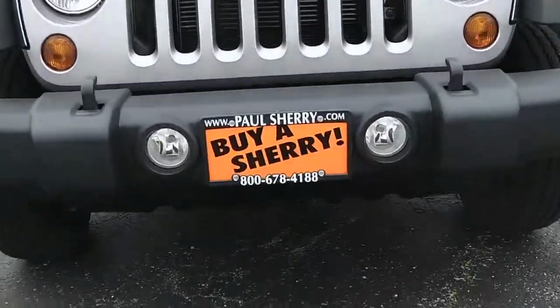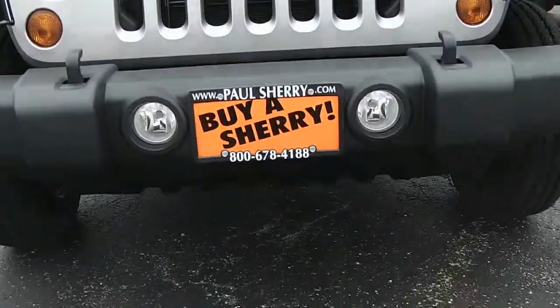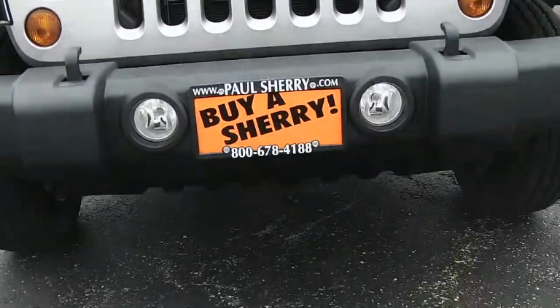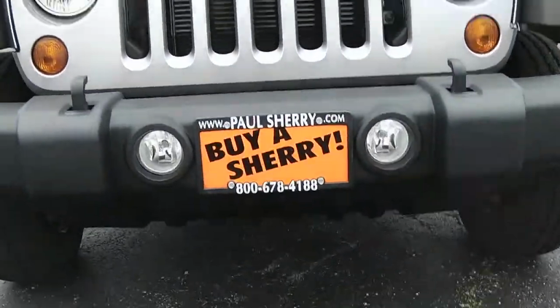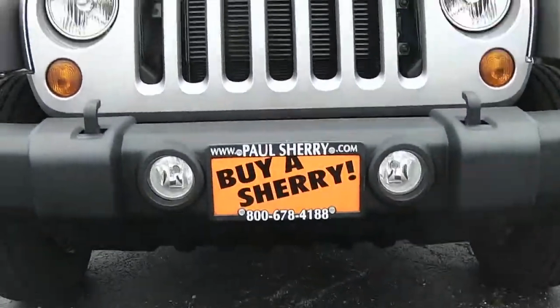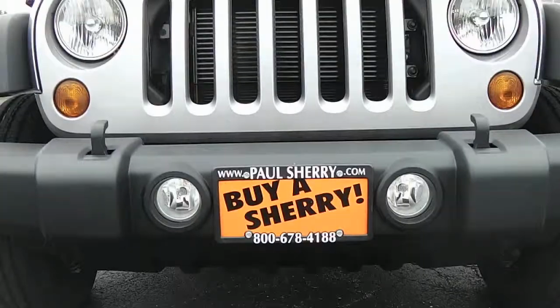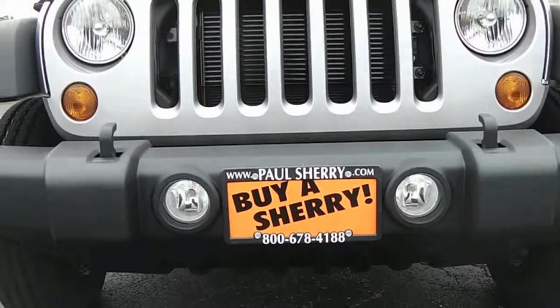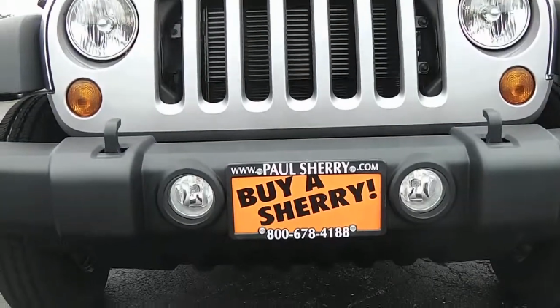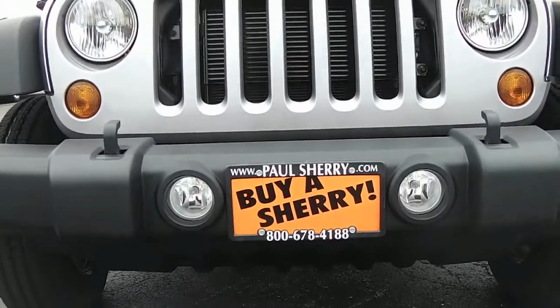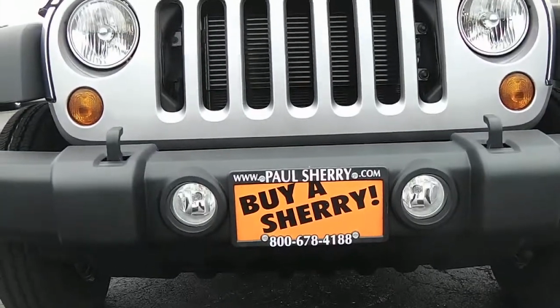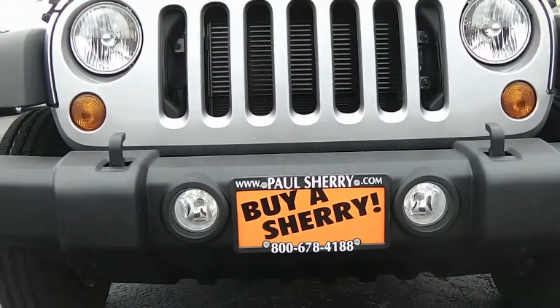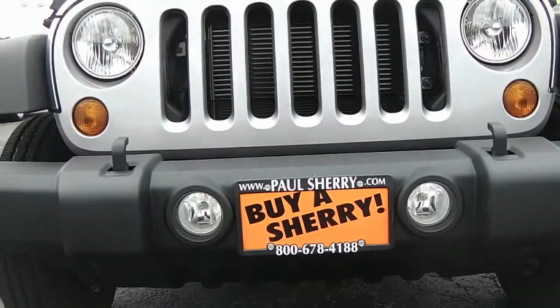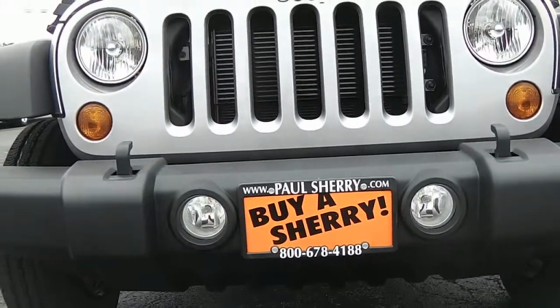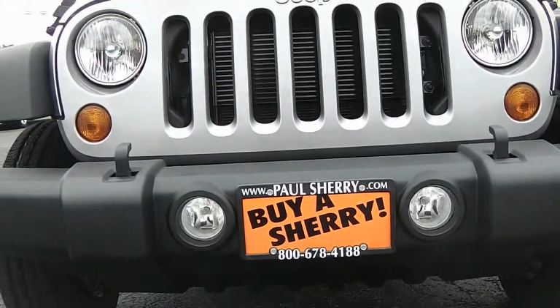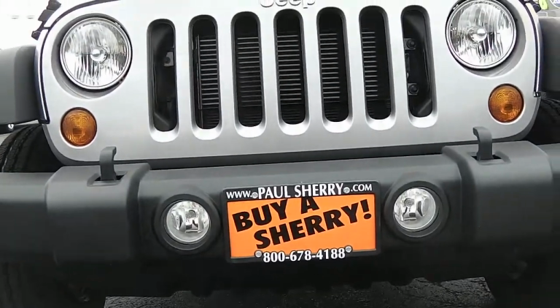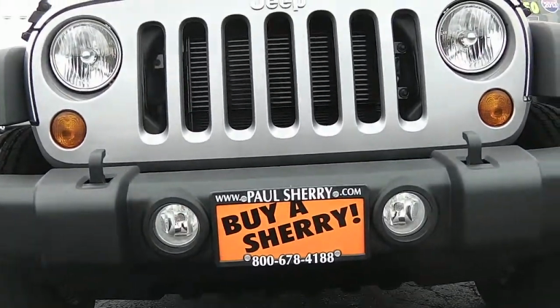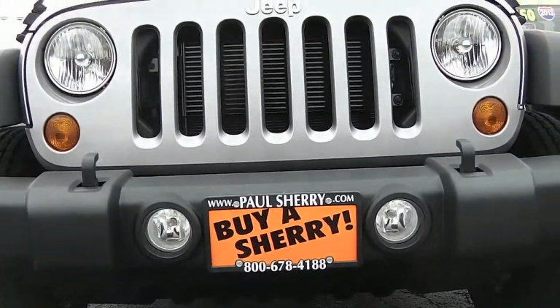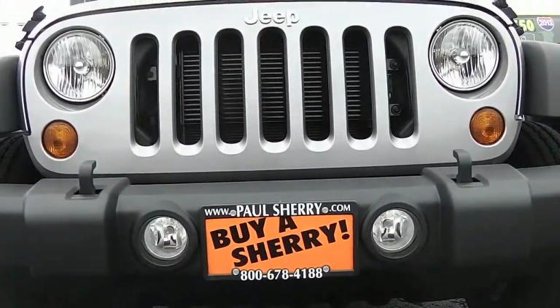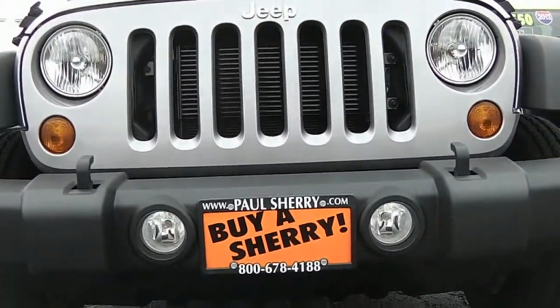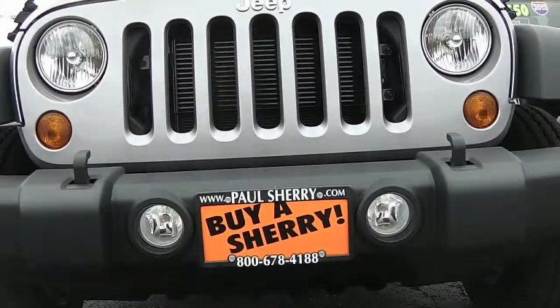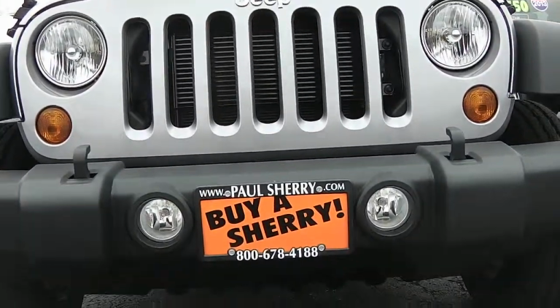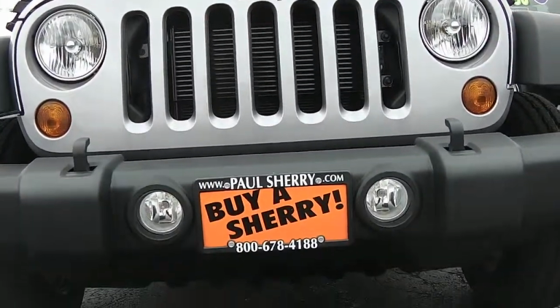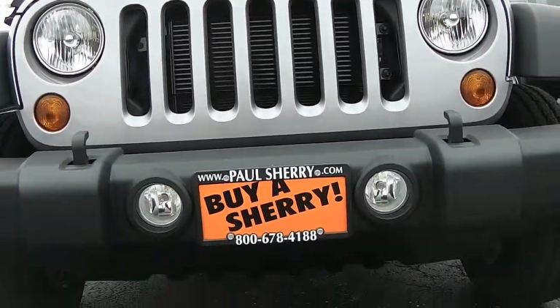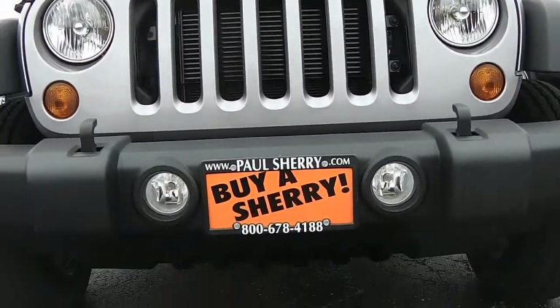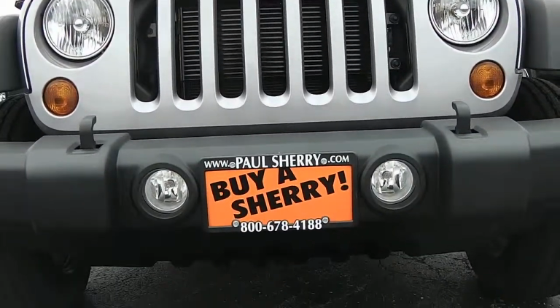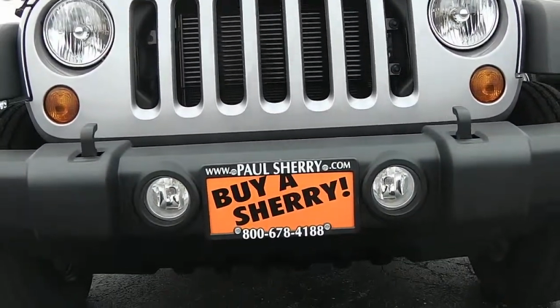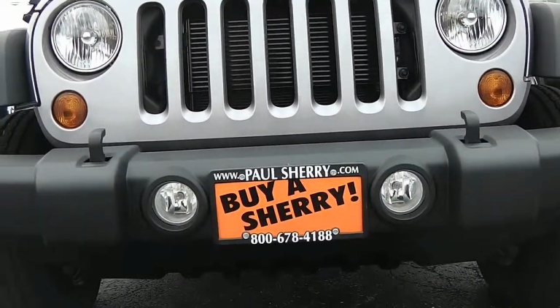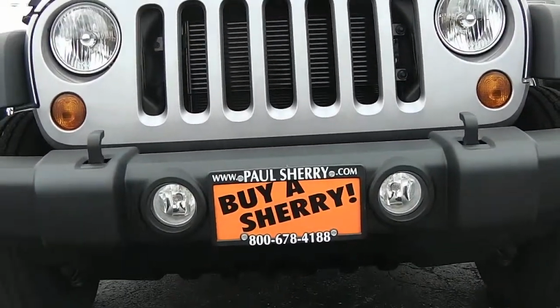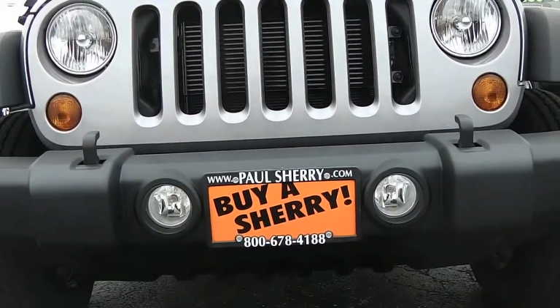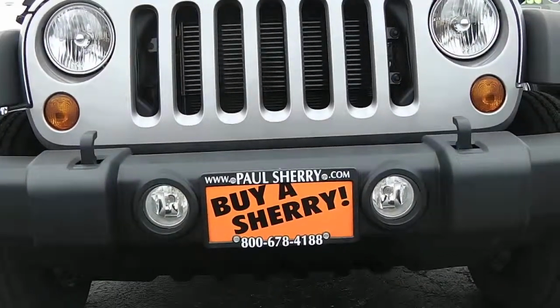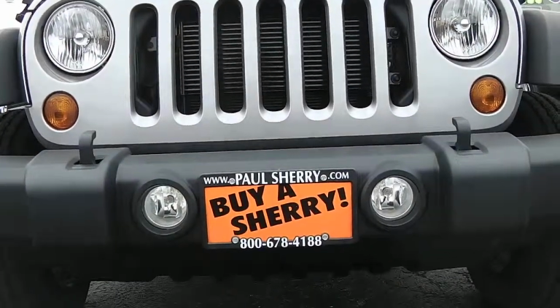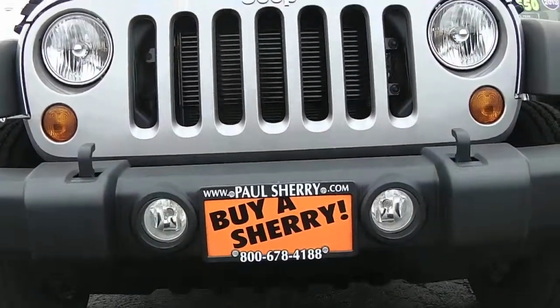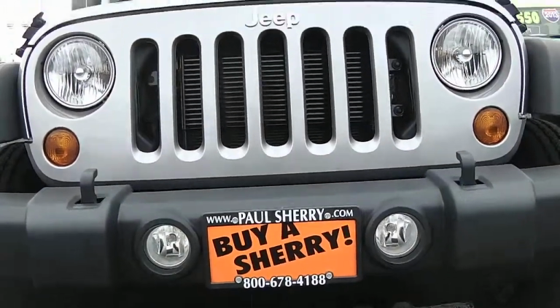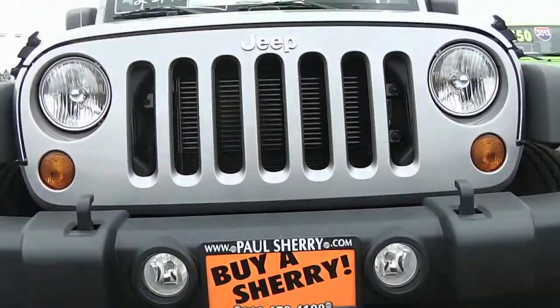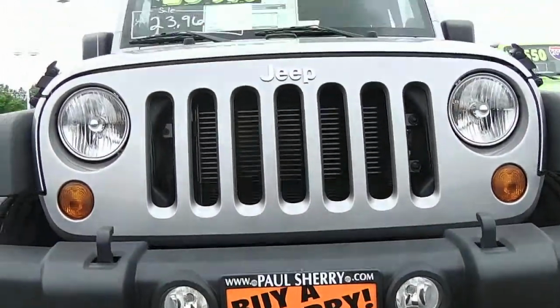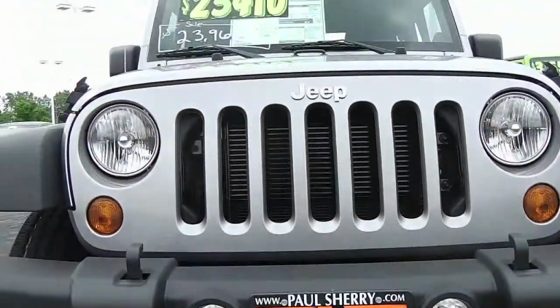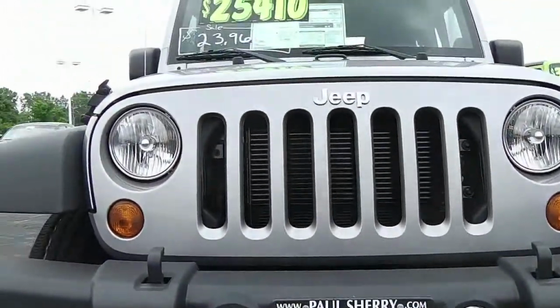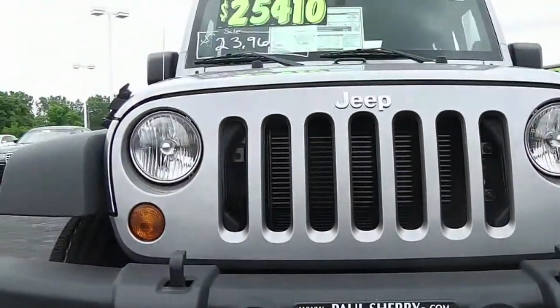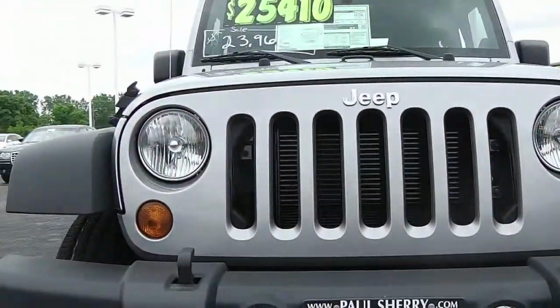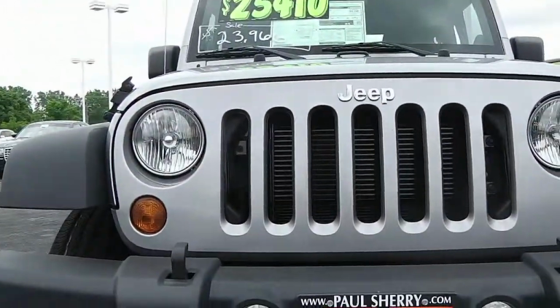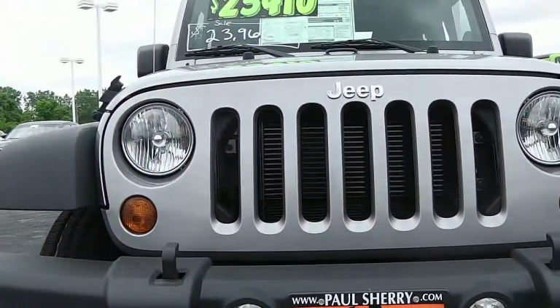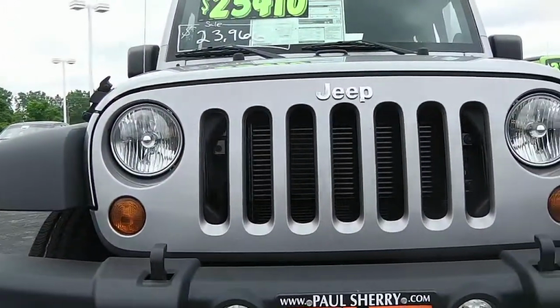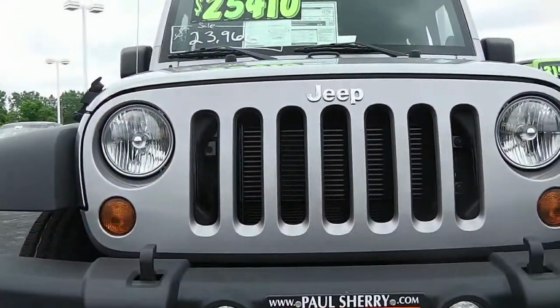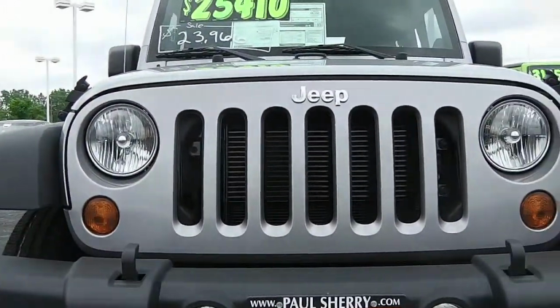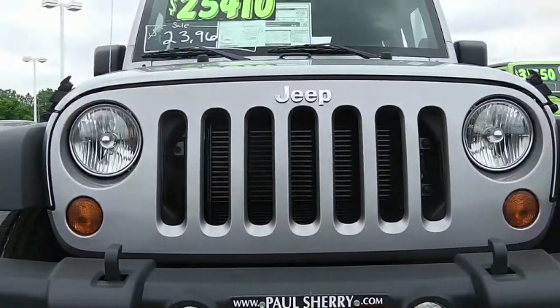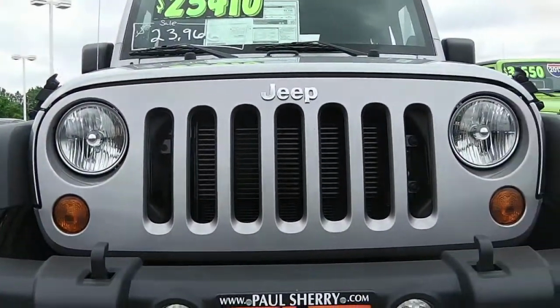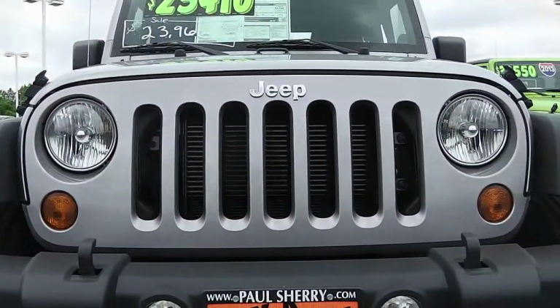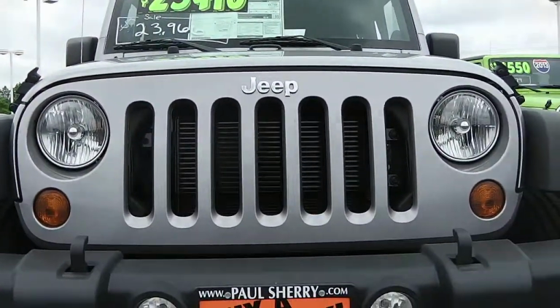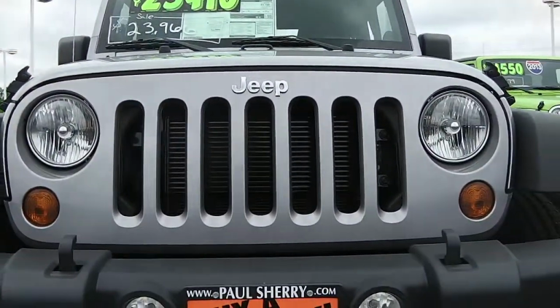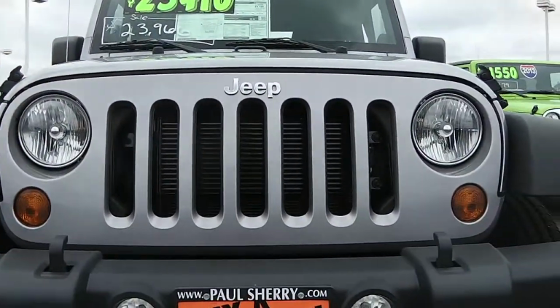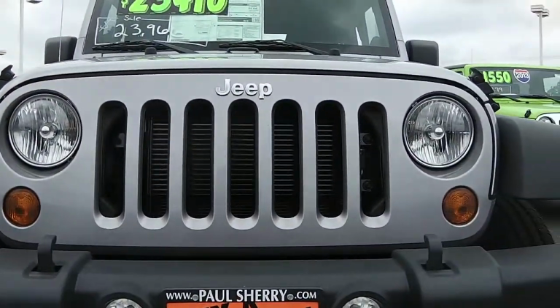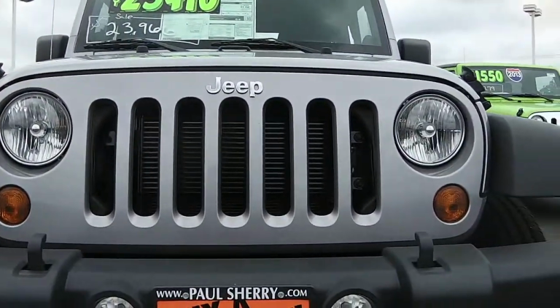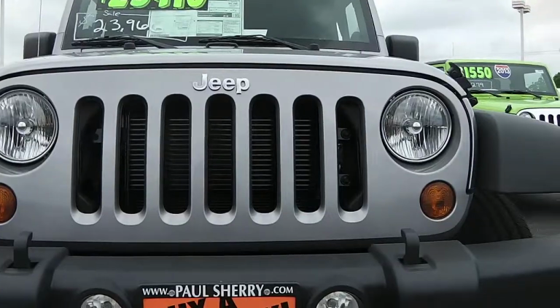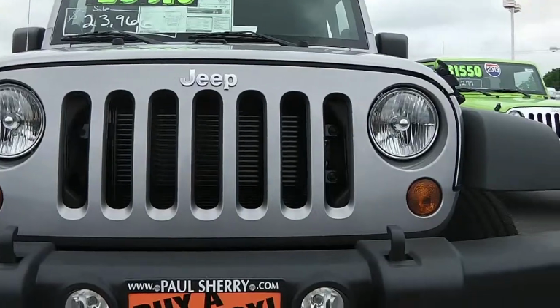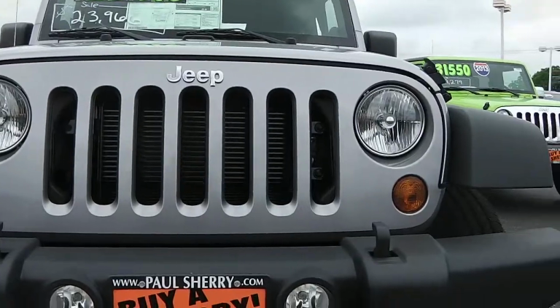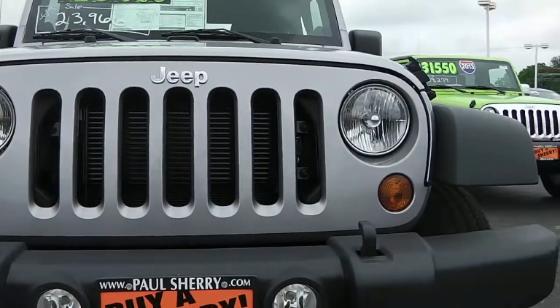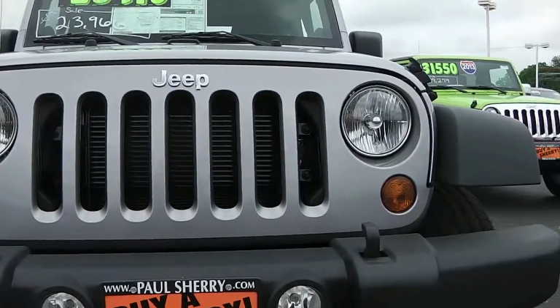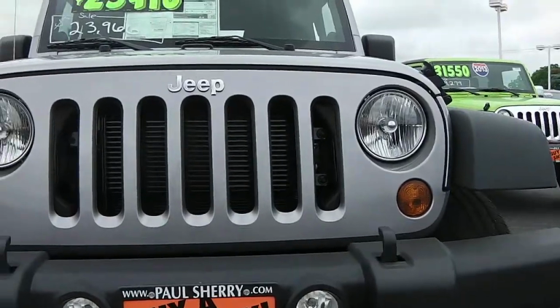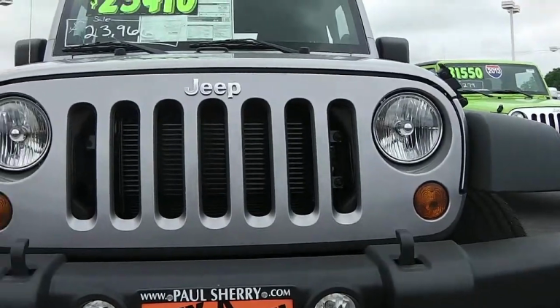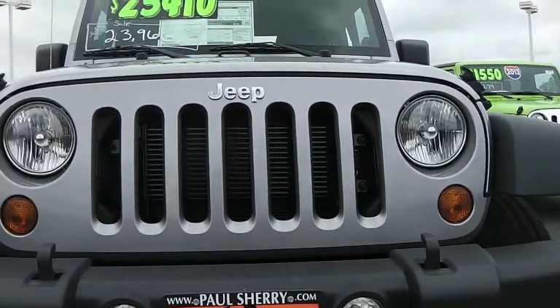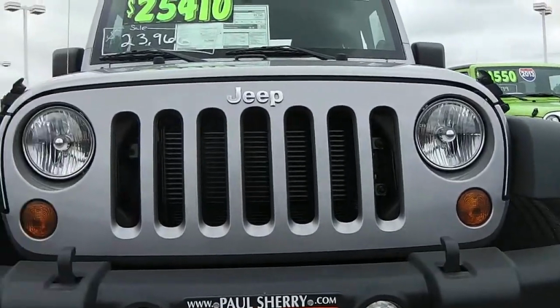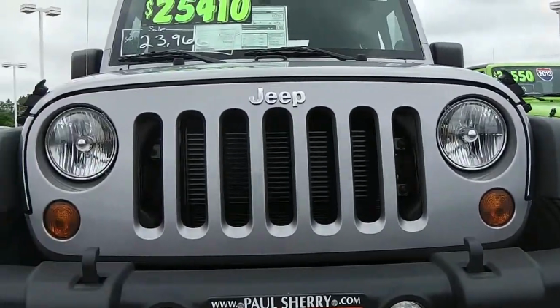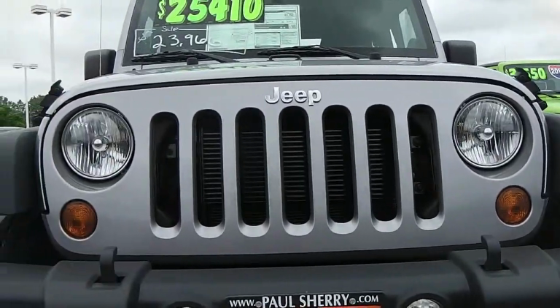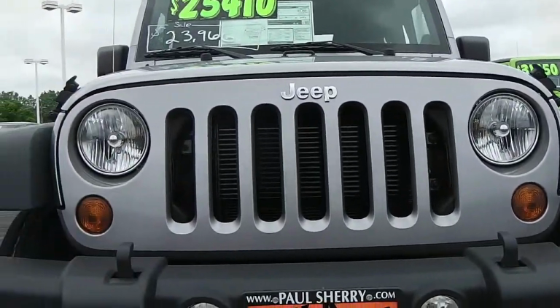Starting off on the front, you can see the tow hooks, fog lights in the bumper, and your traditional Jeep Wrangler grille right there.